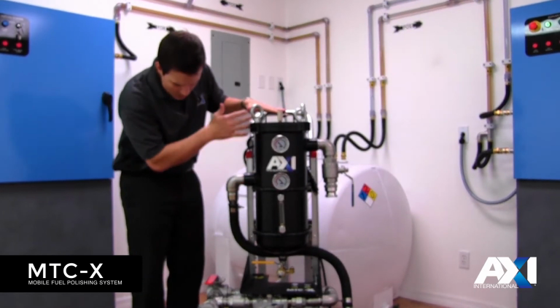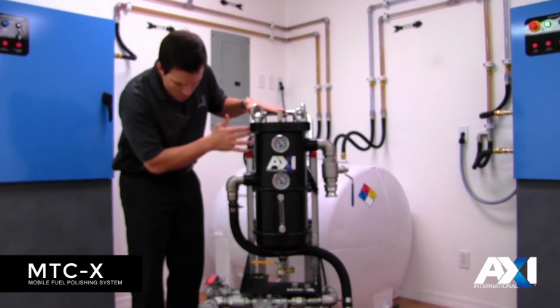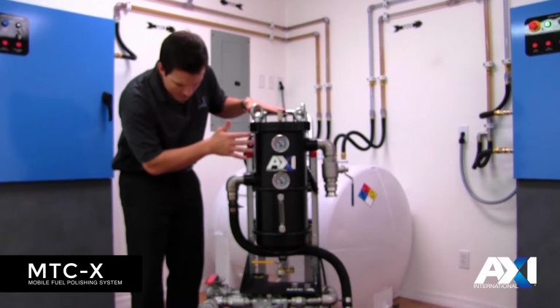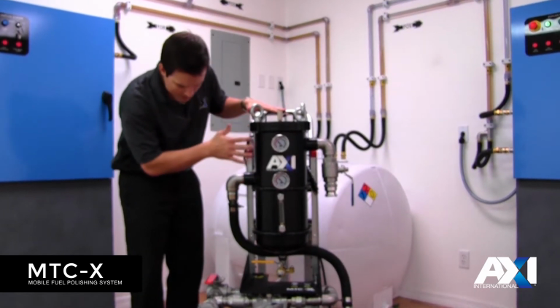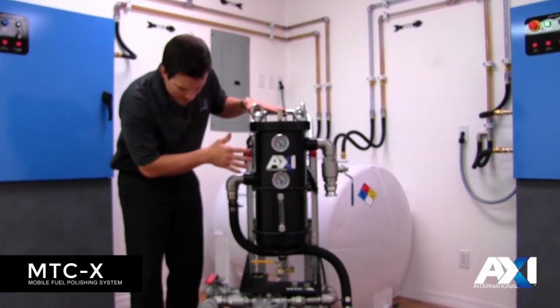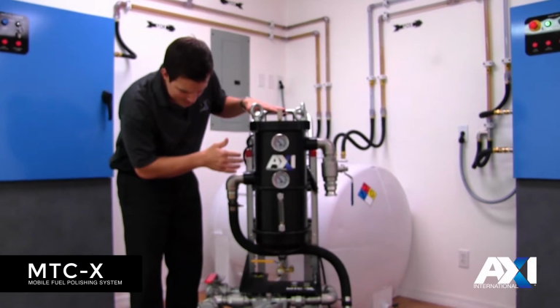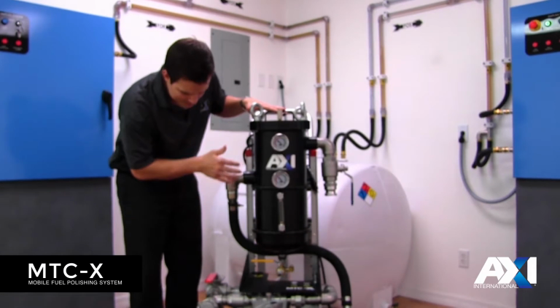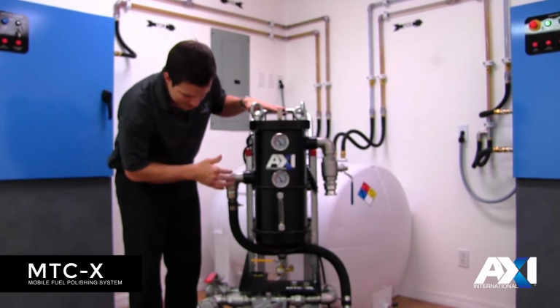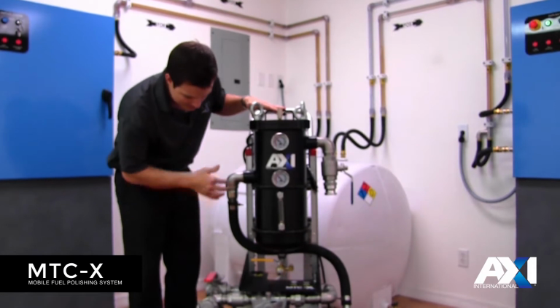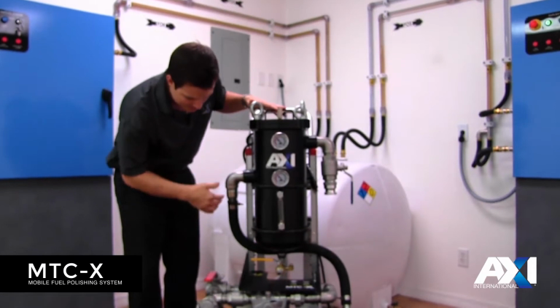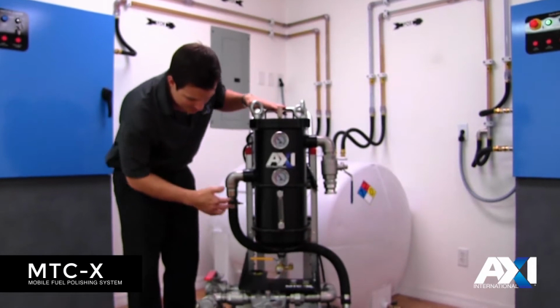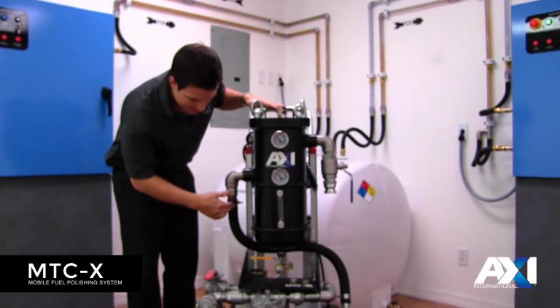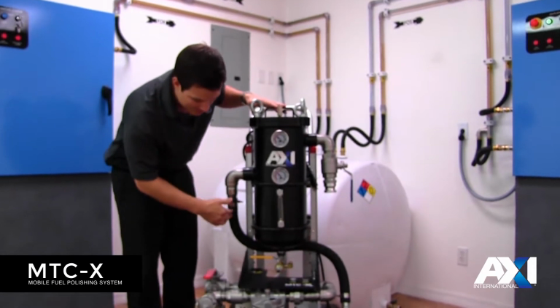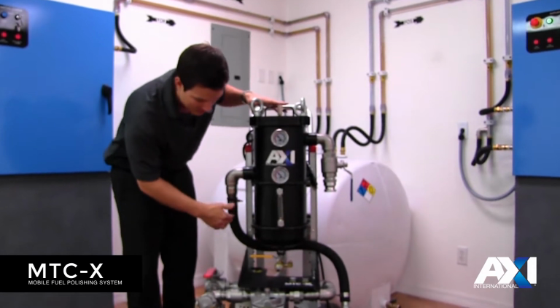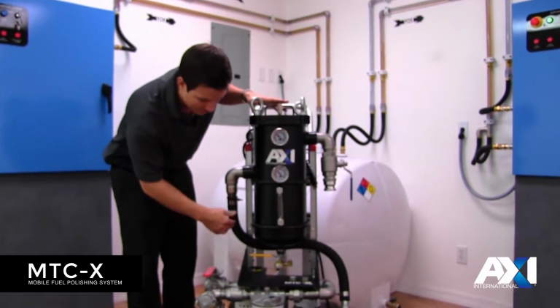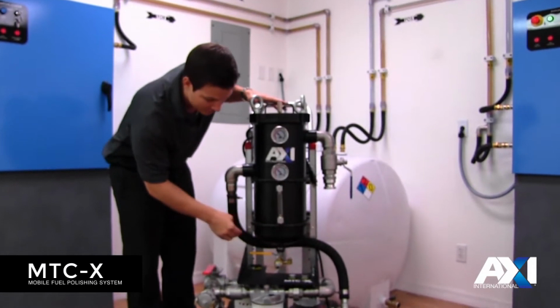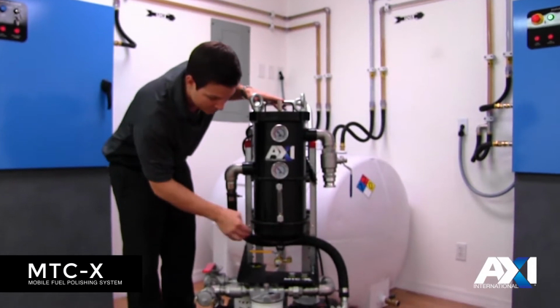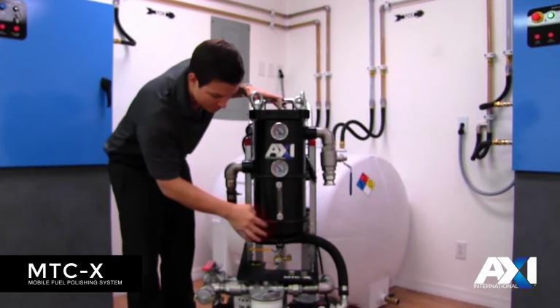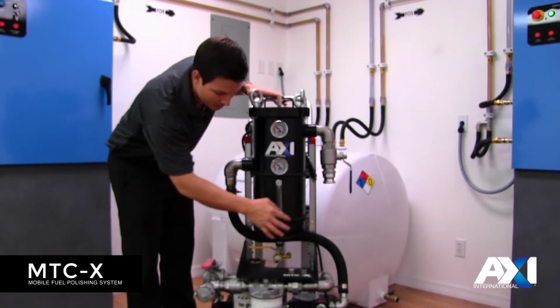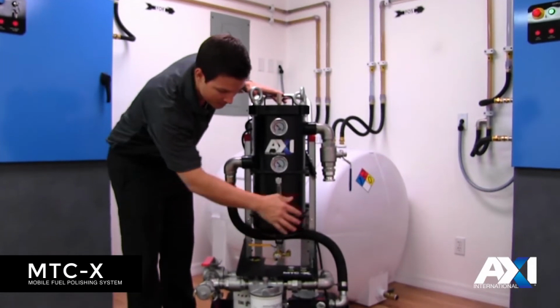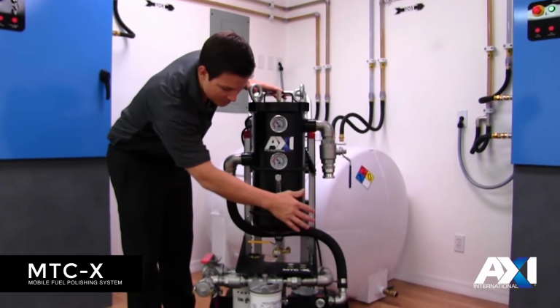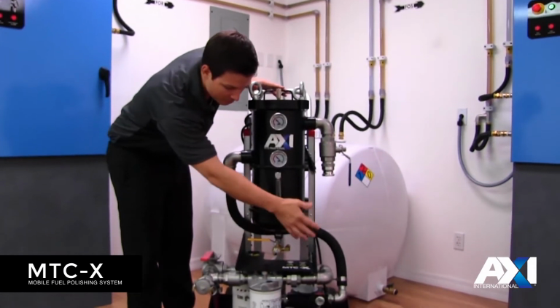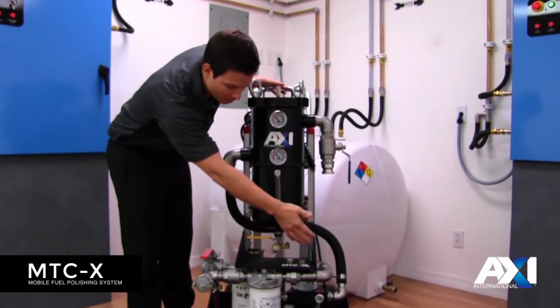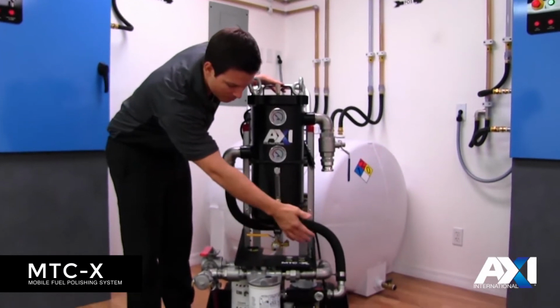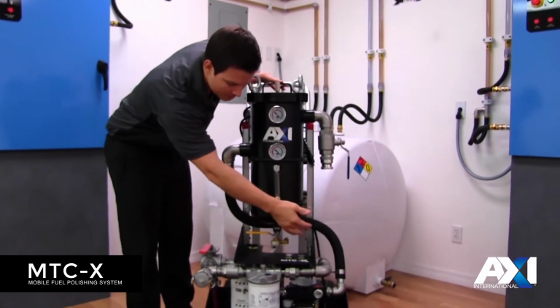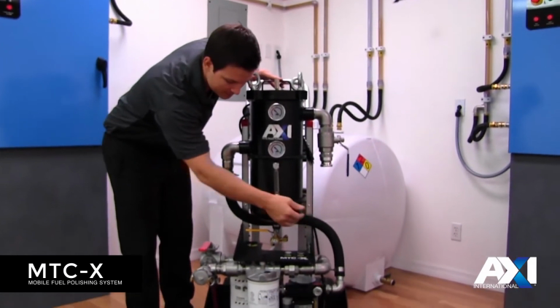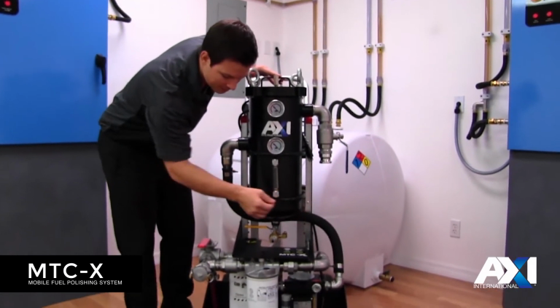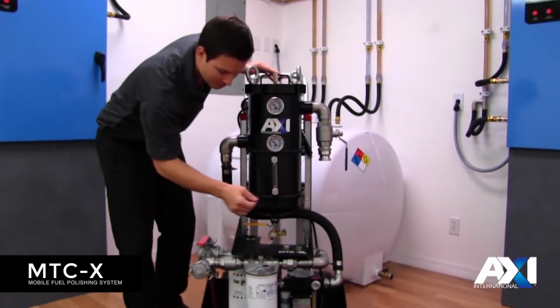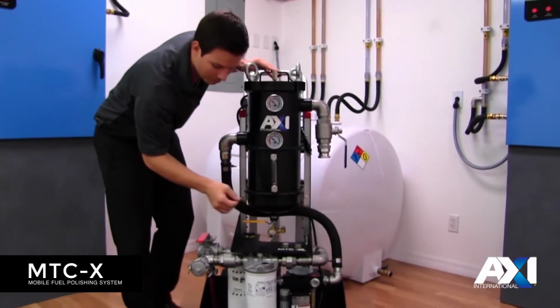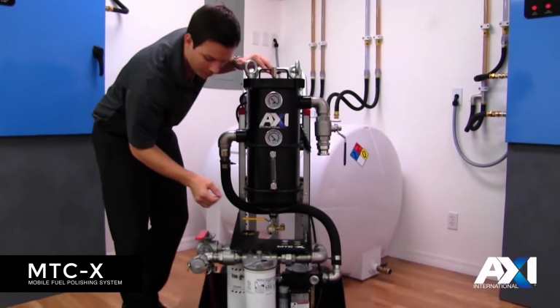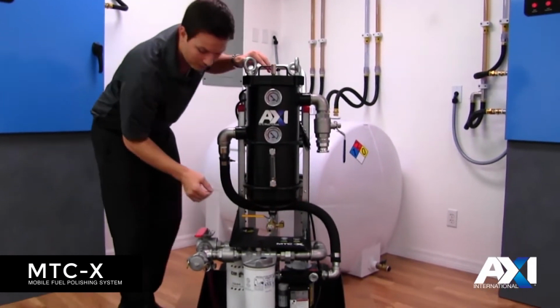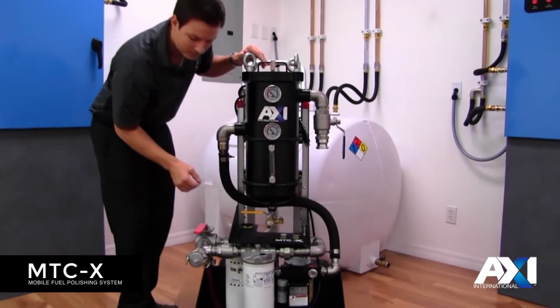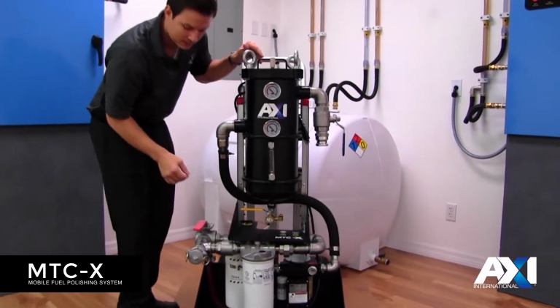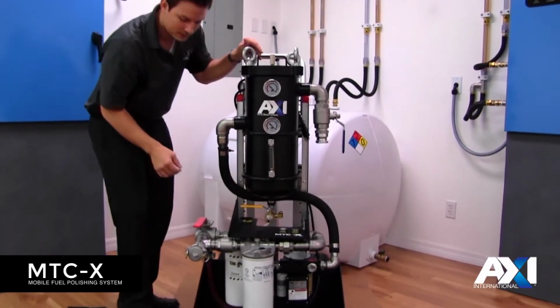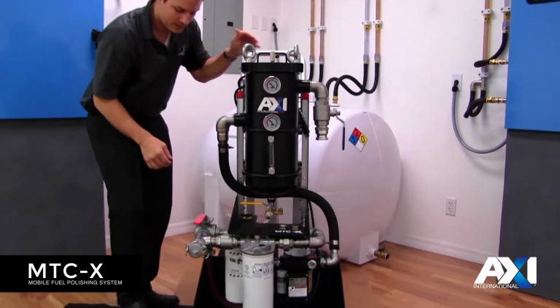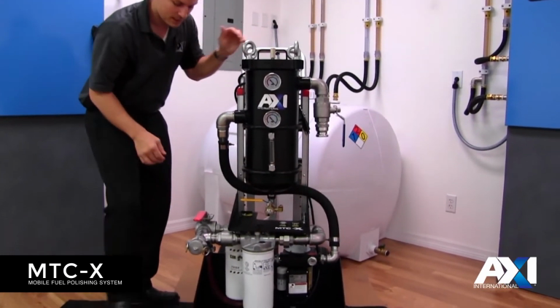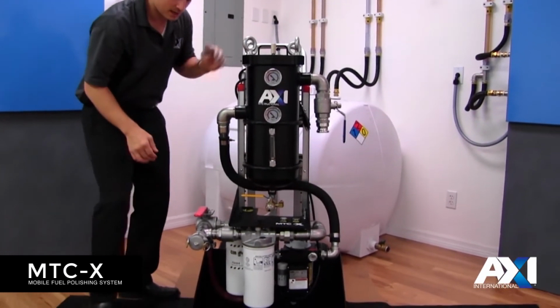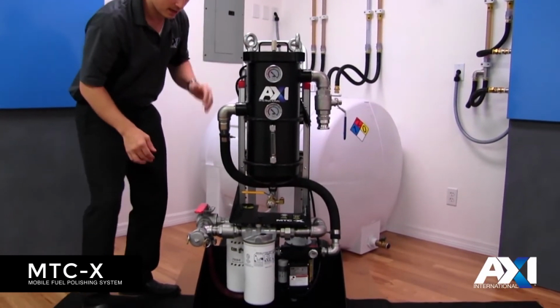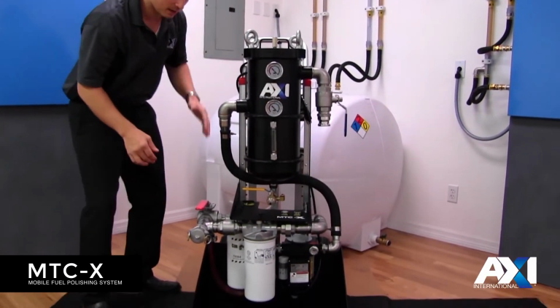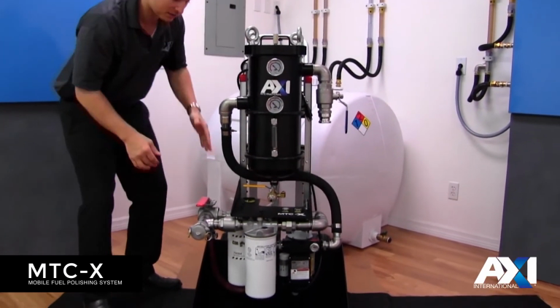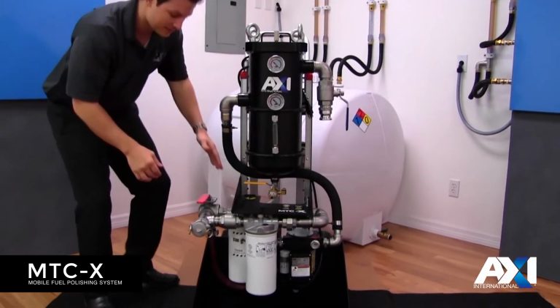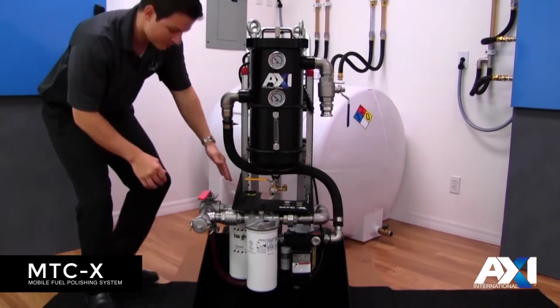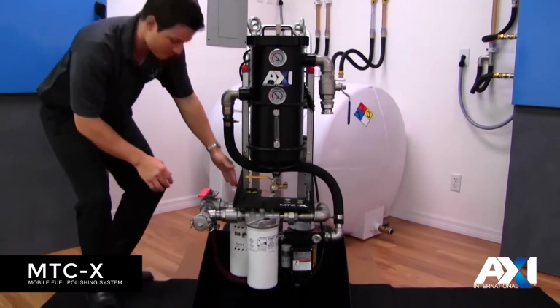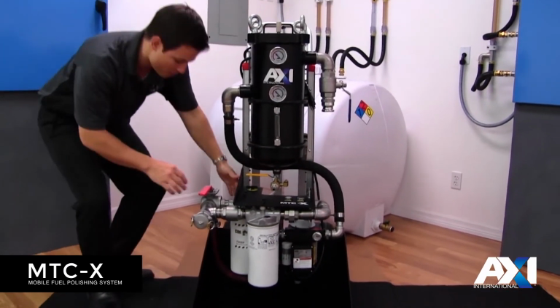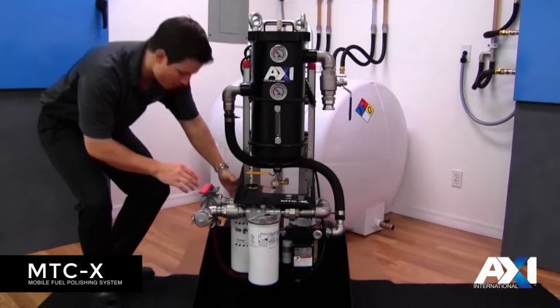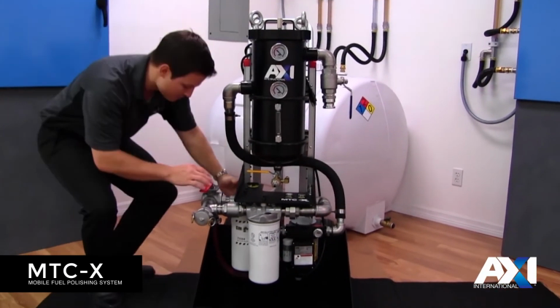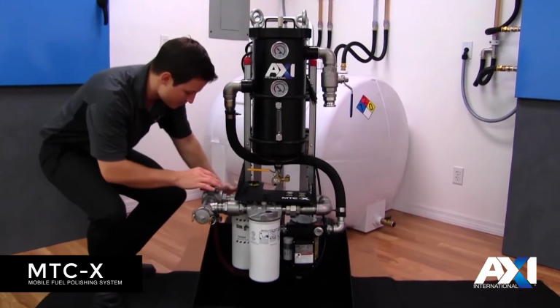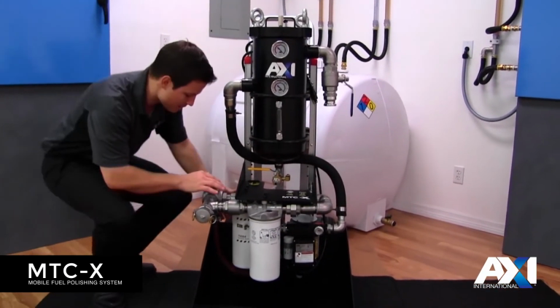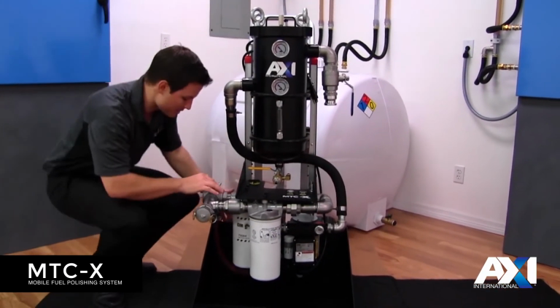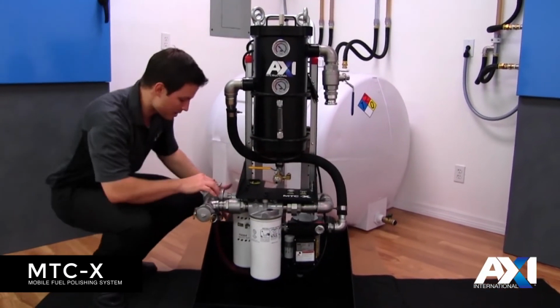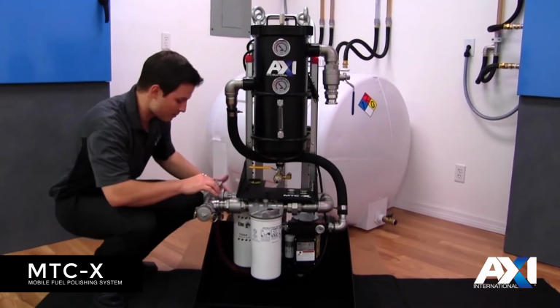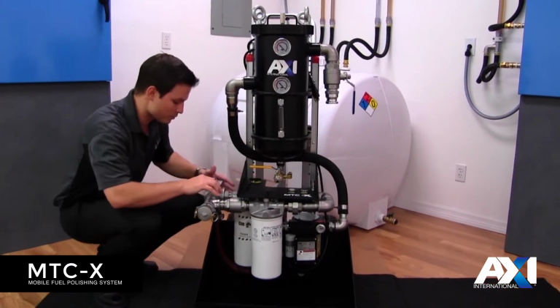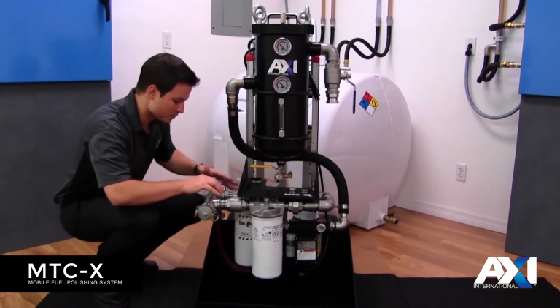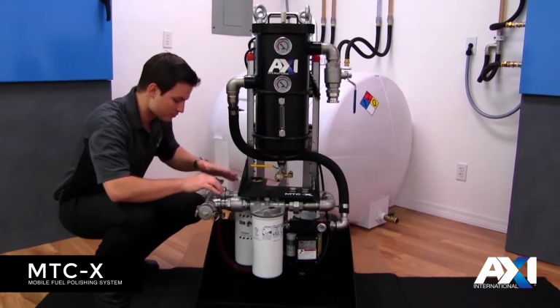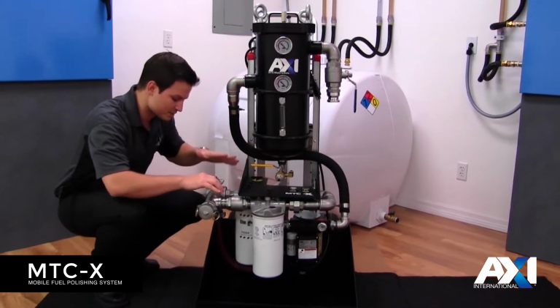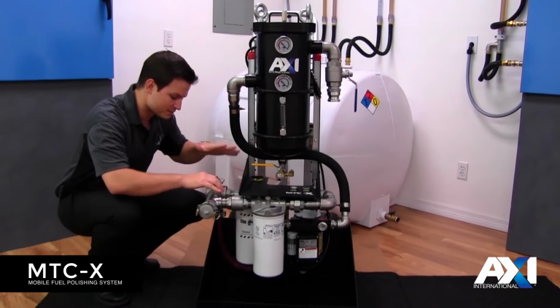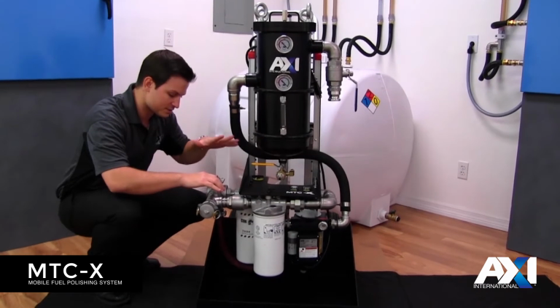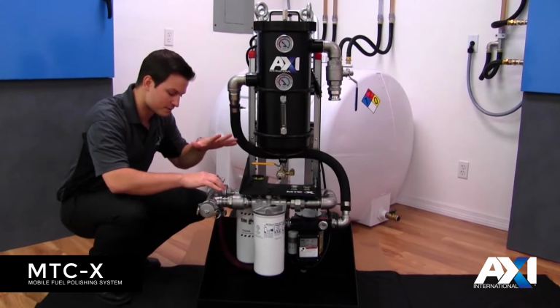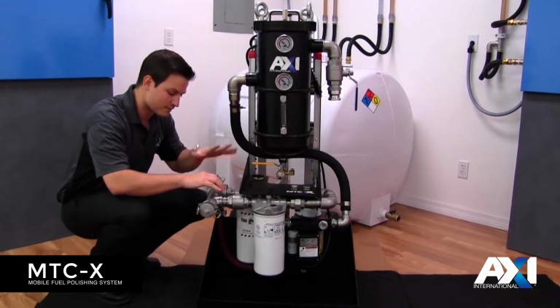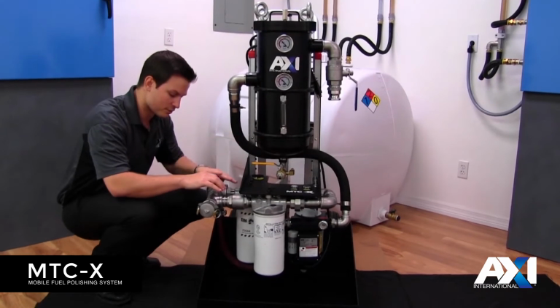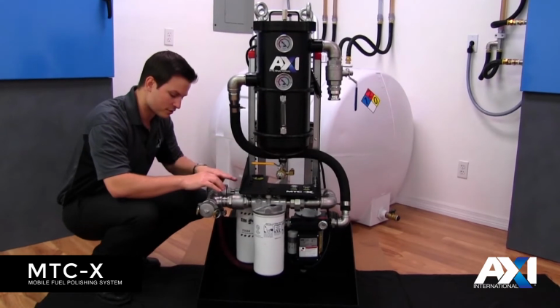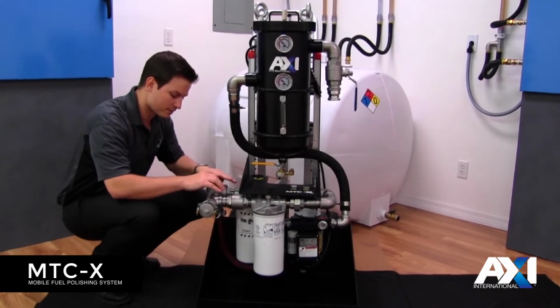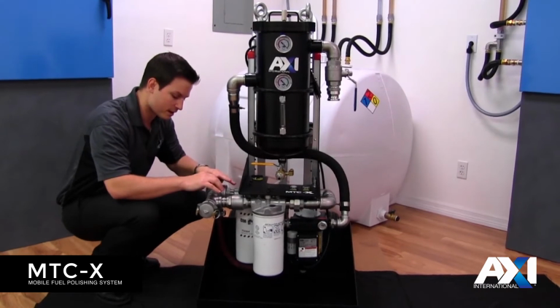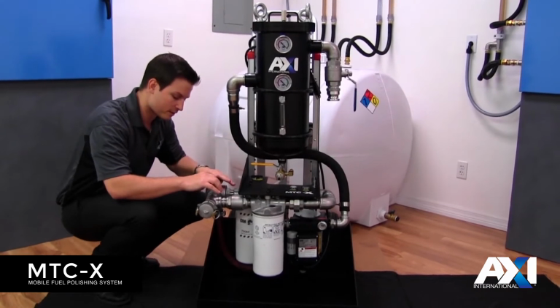Moving down the system, leaving the bag filter we enter the pump at the bottom. Leaving the pump and coming up, we reach the diverter valve.